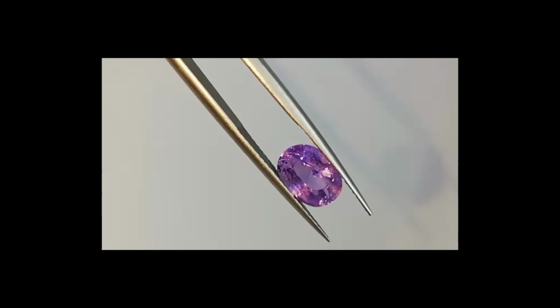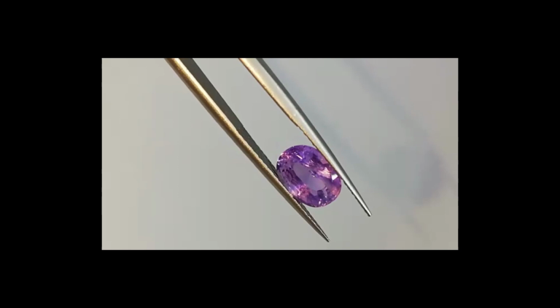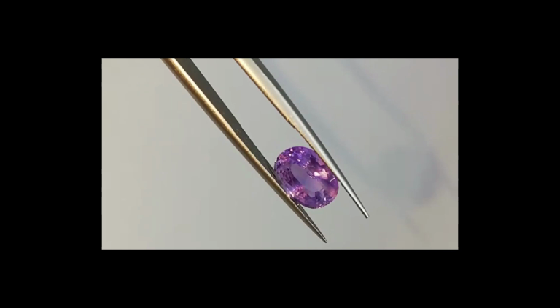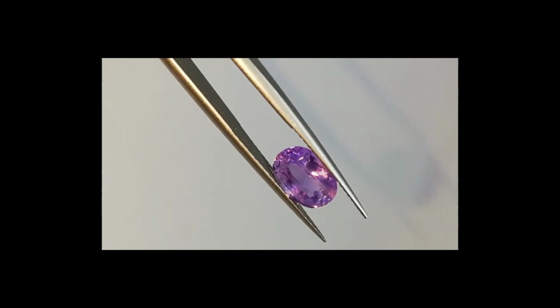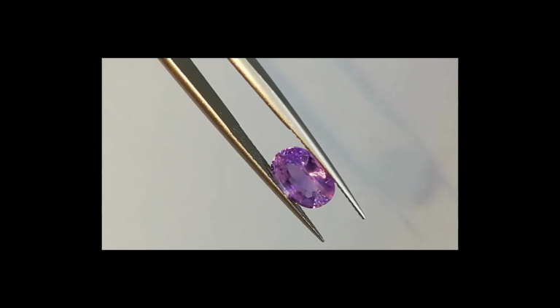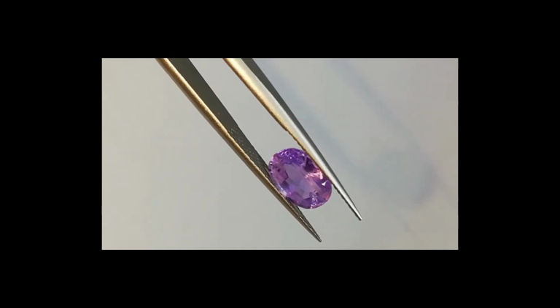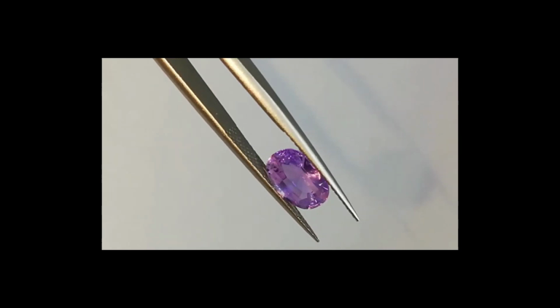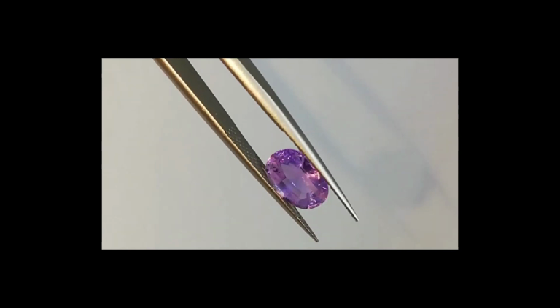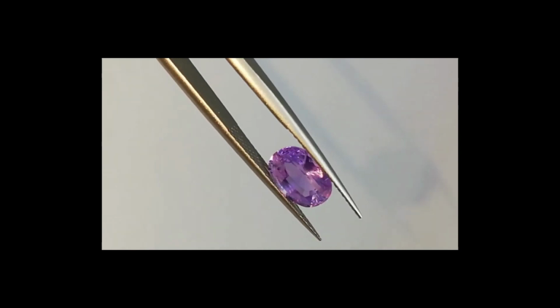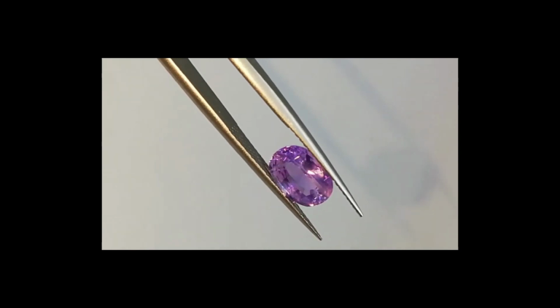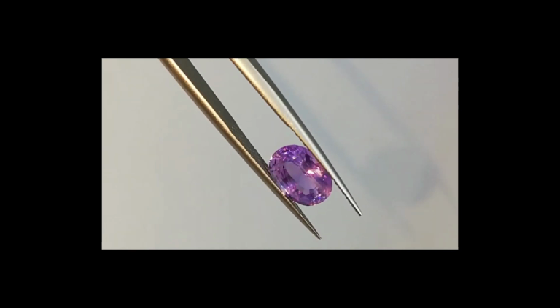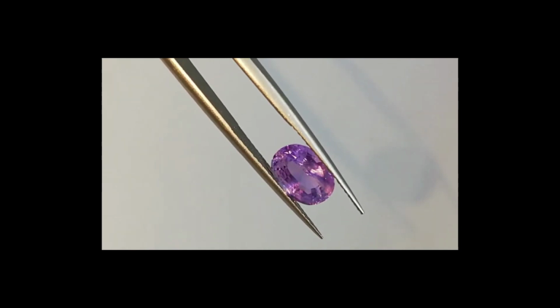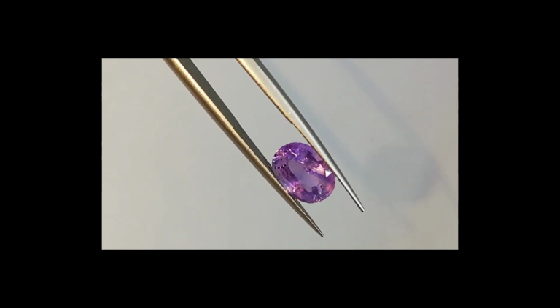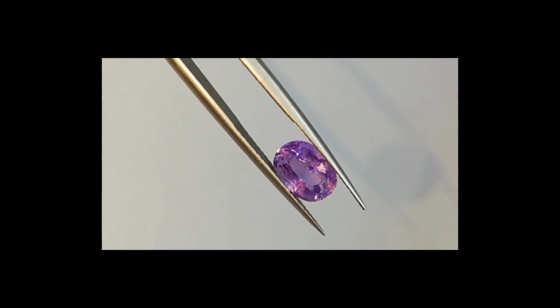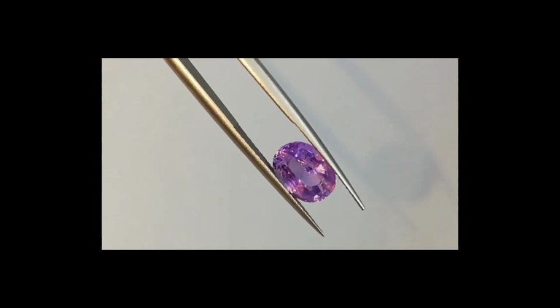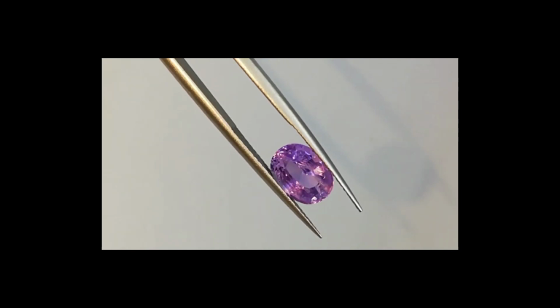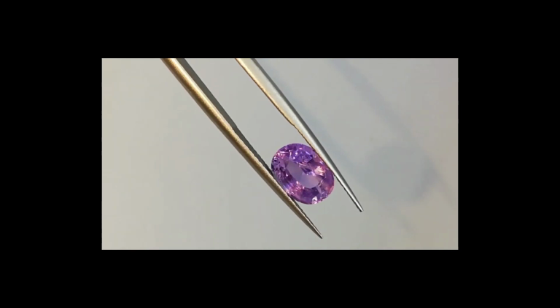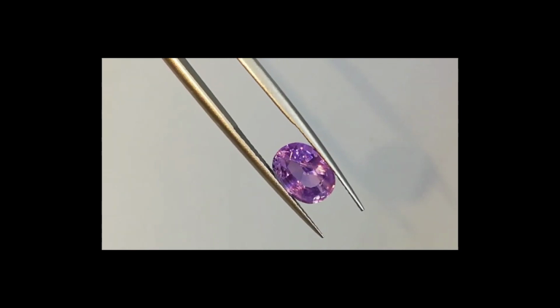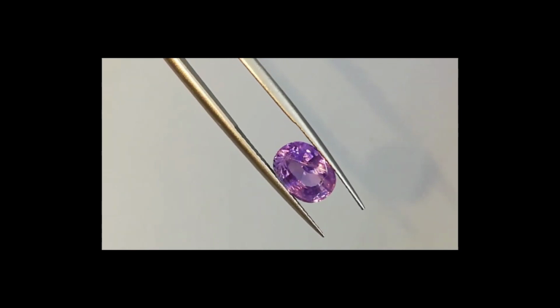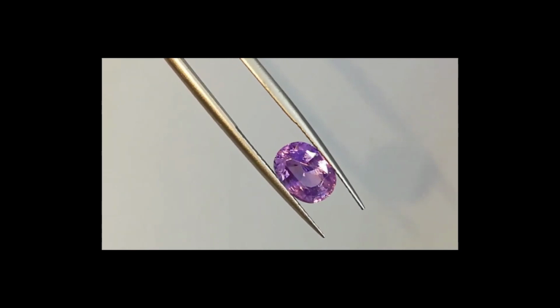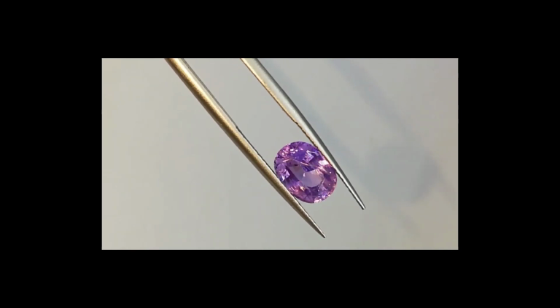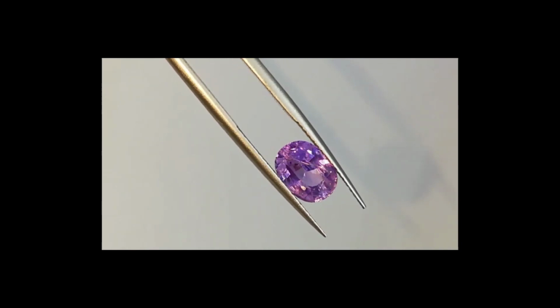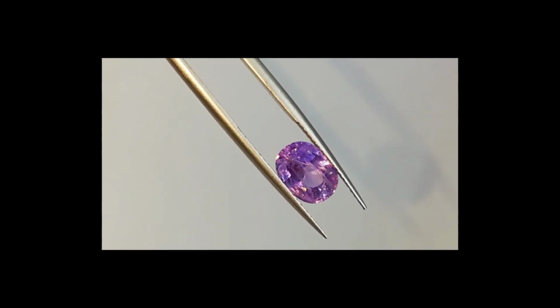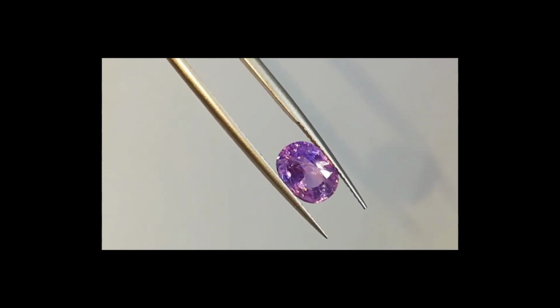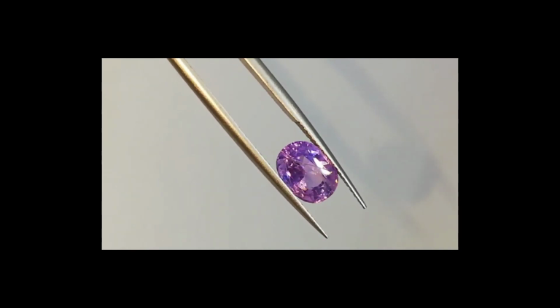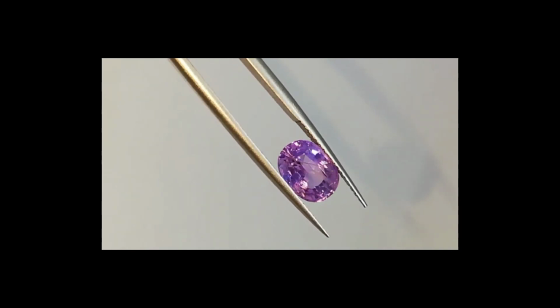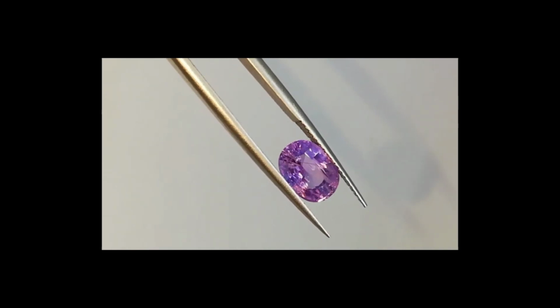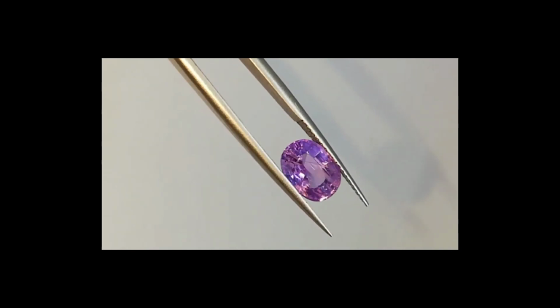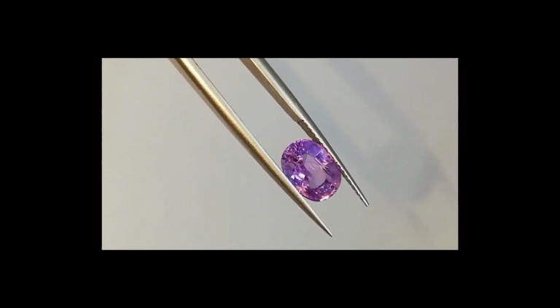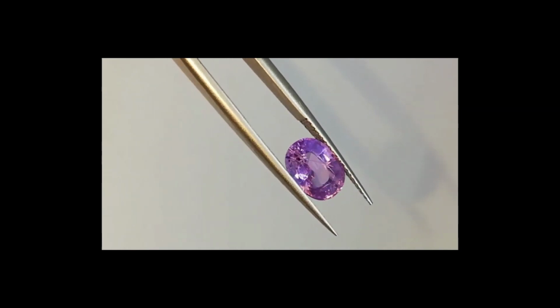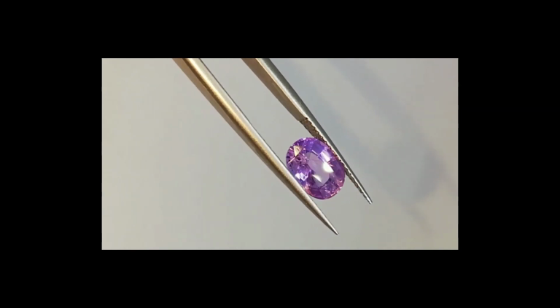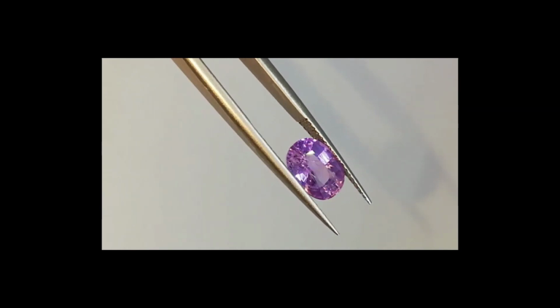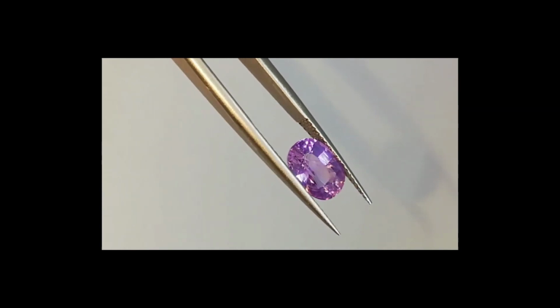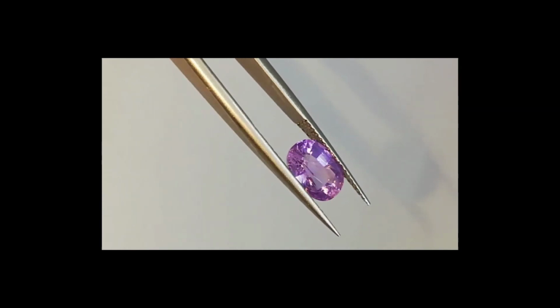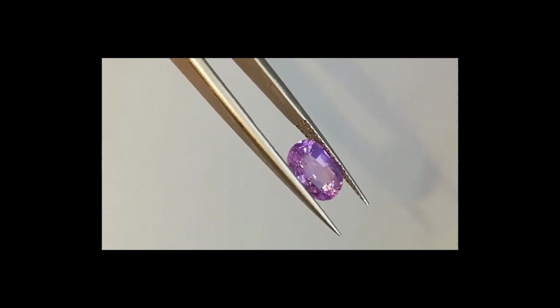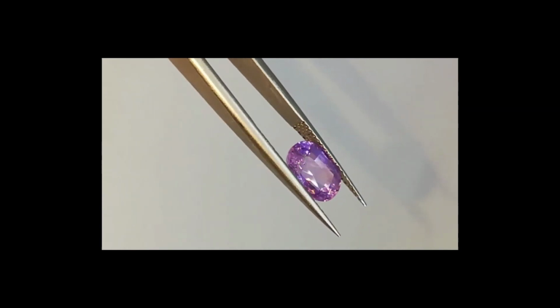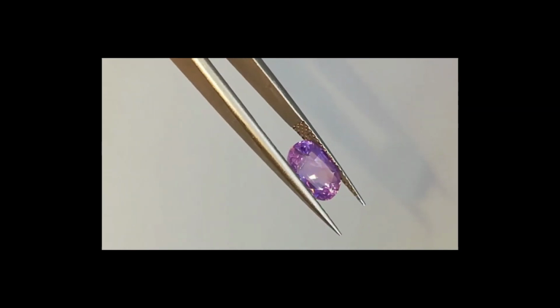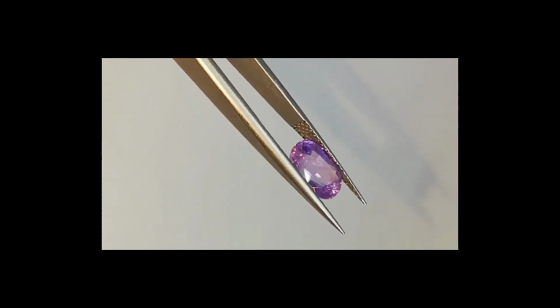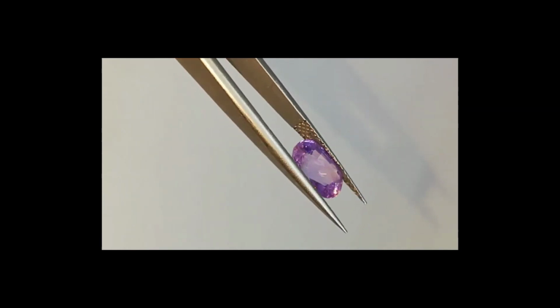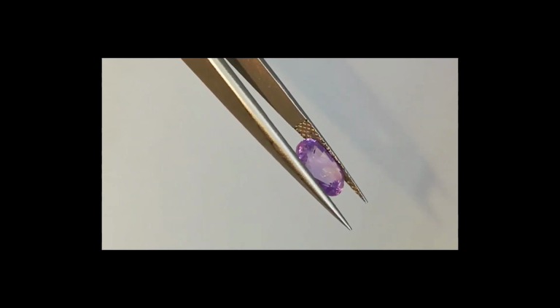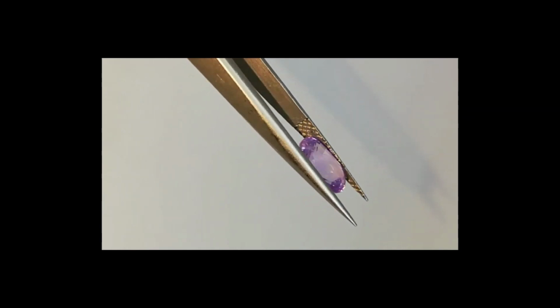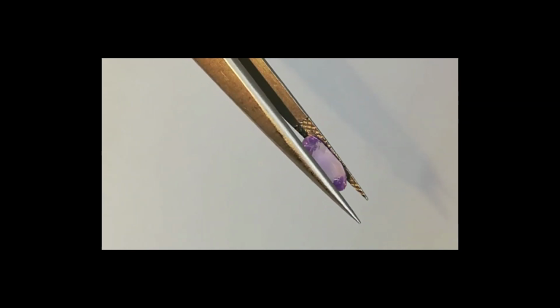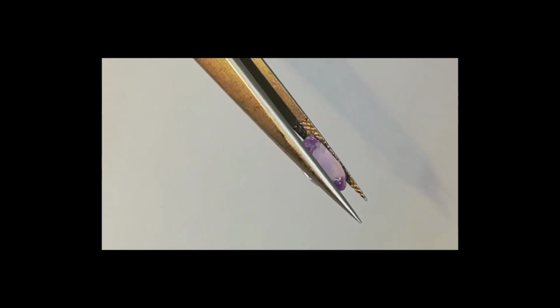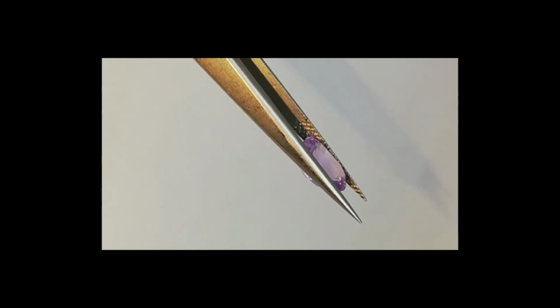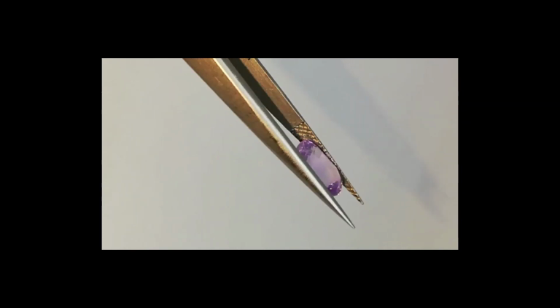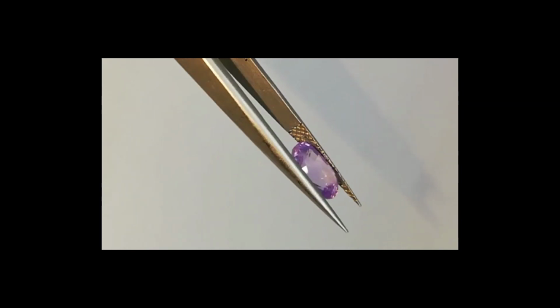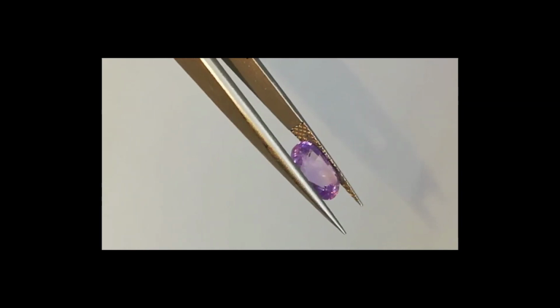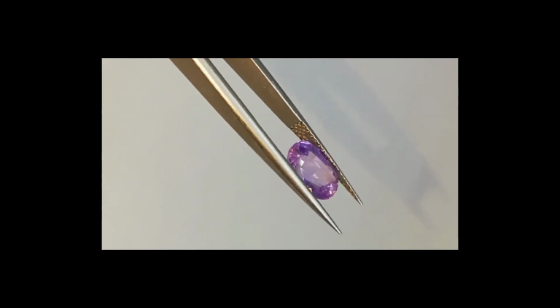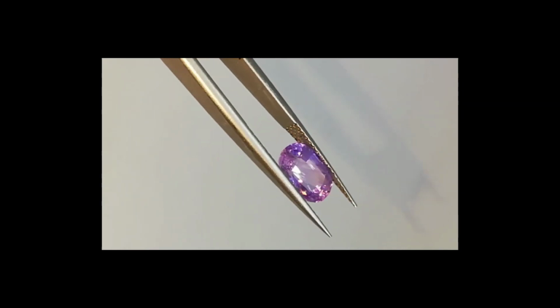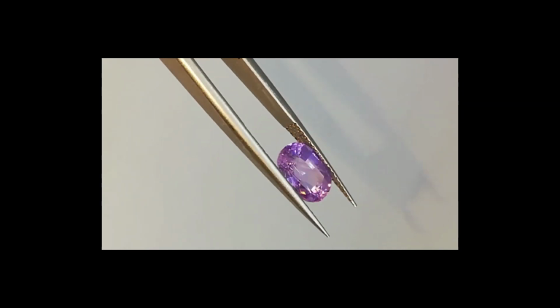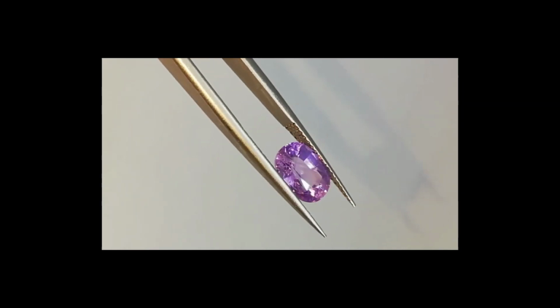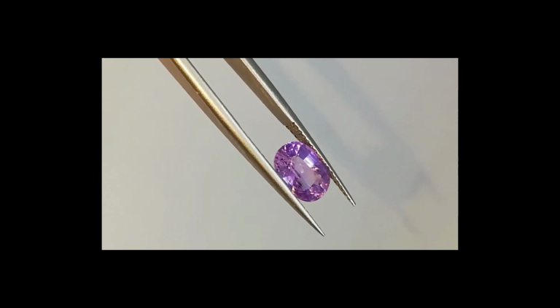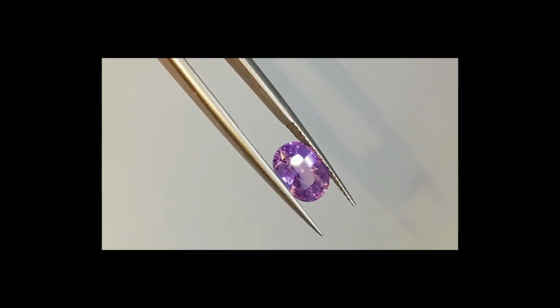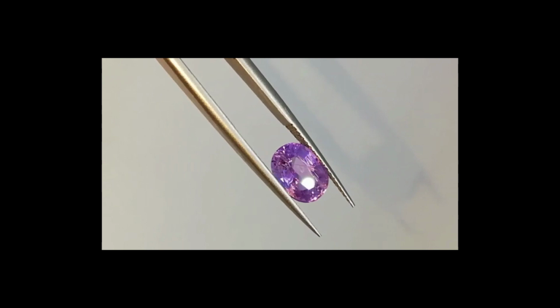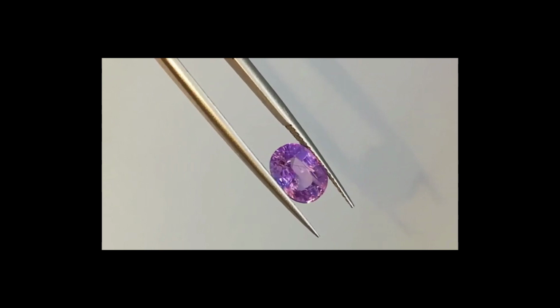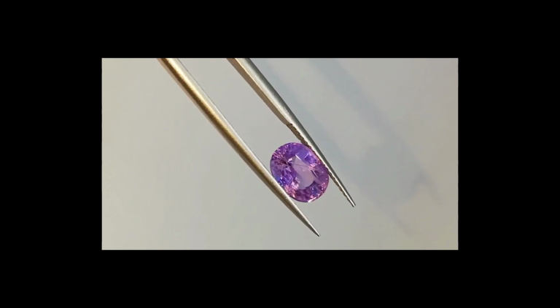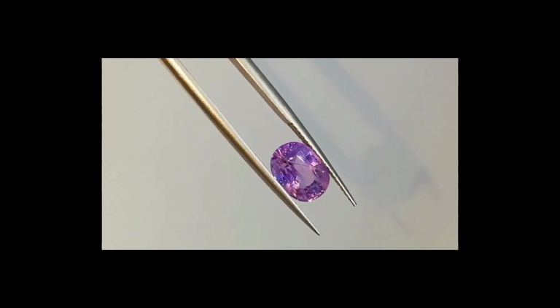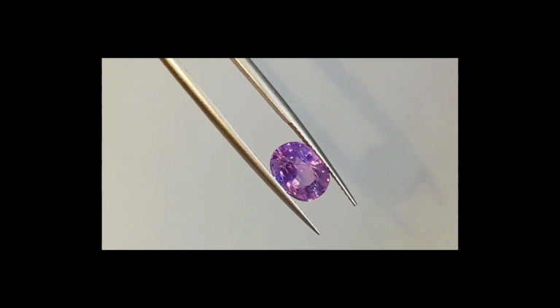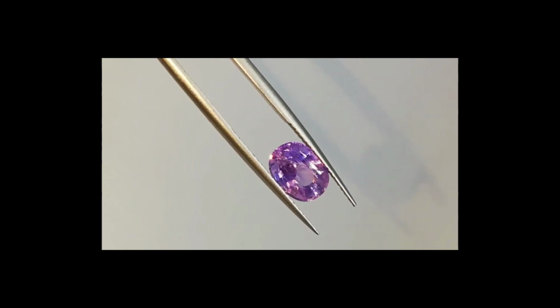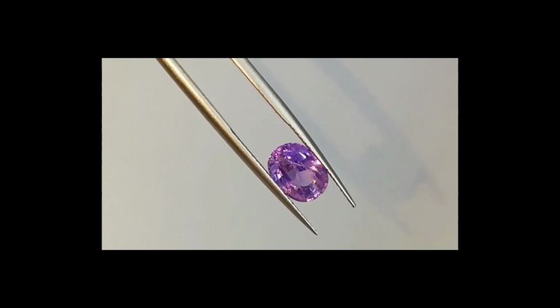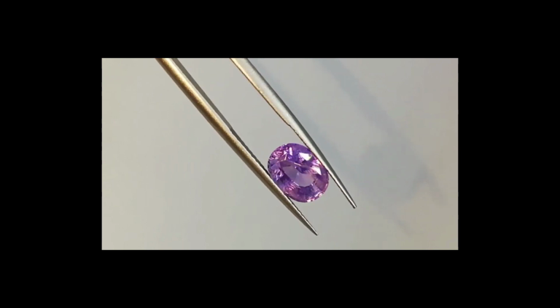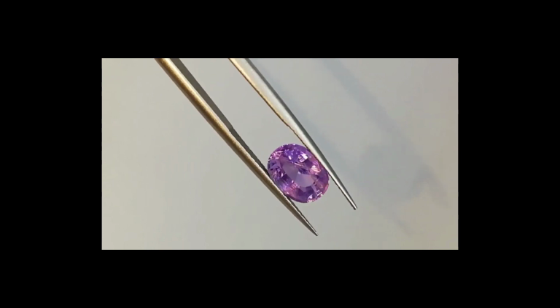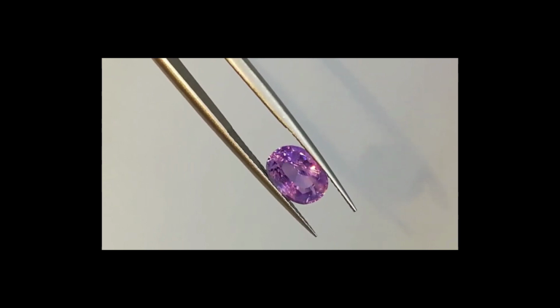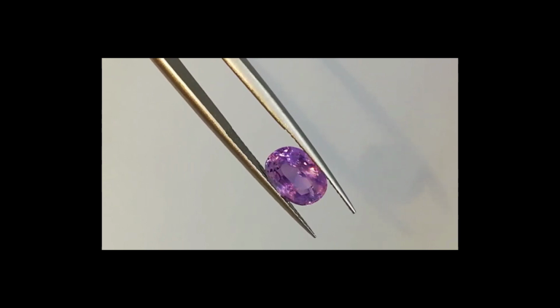Hello everyone. Today we will be talking about kunzite, named after the gemologist George F. Kunz.